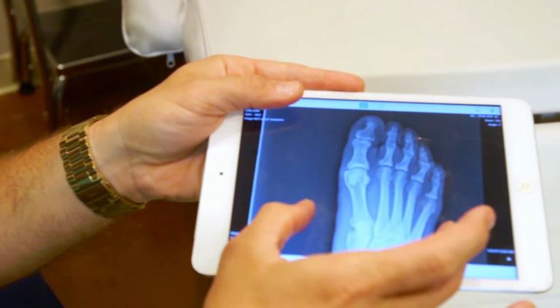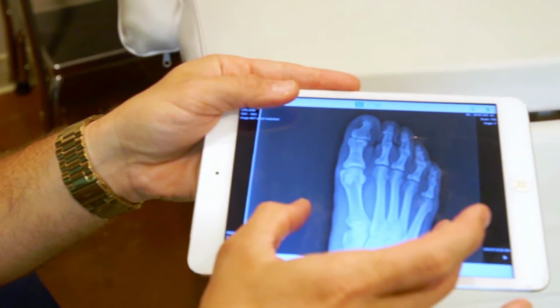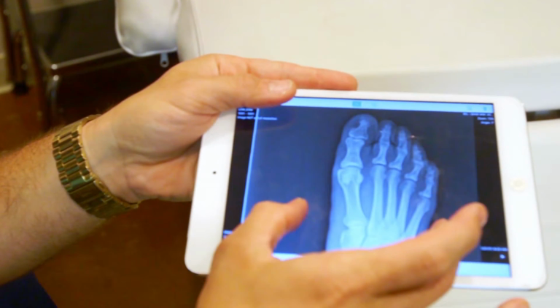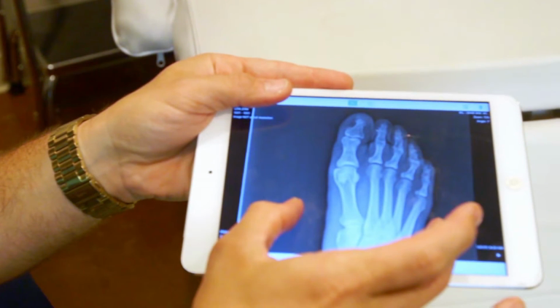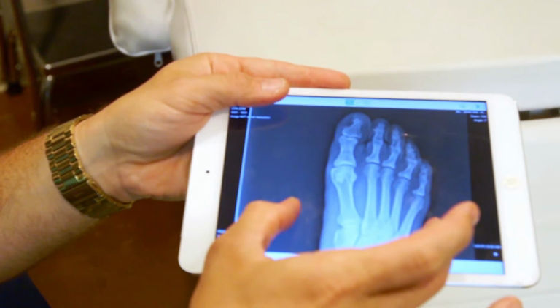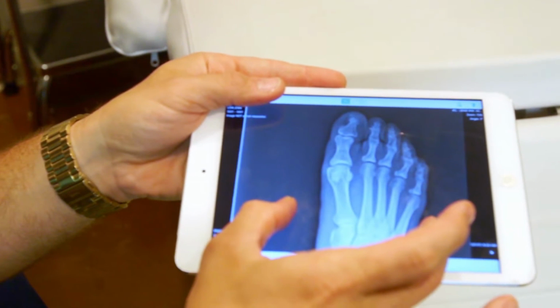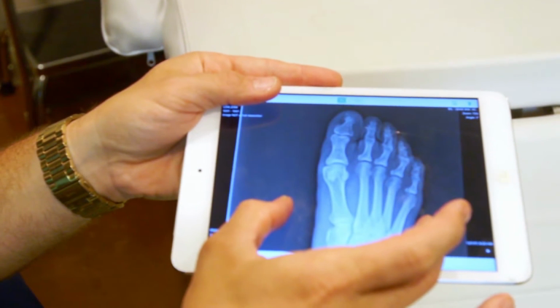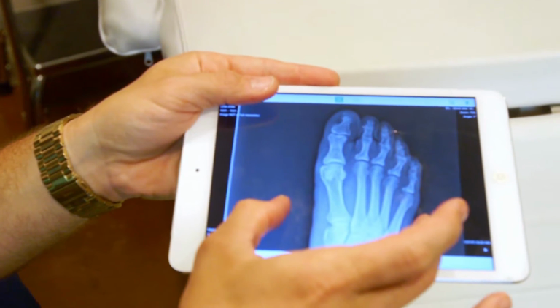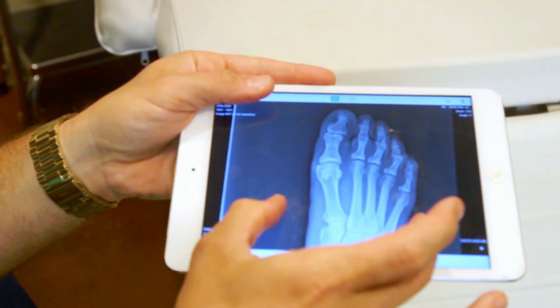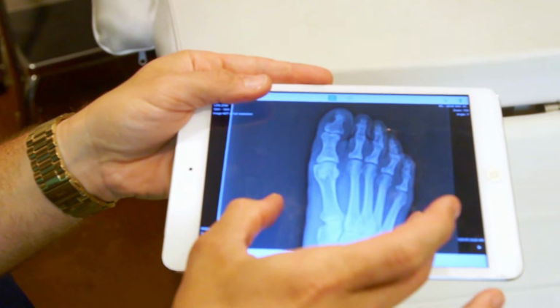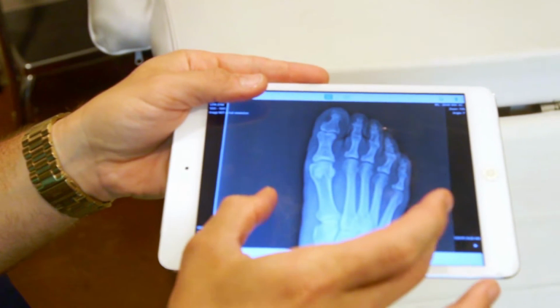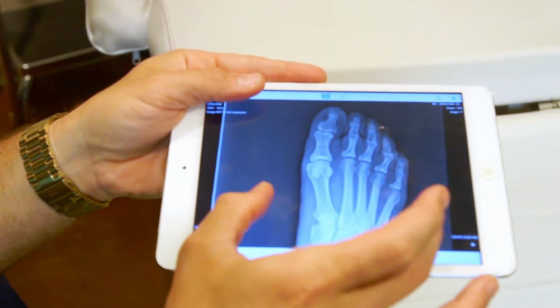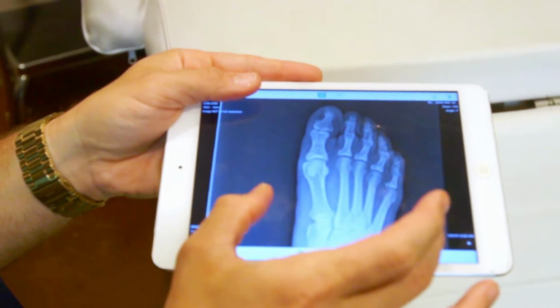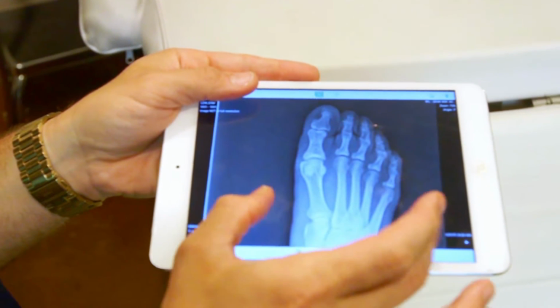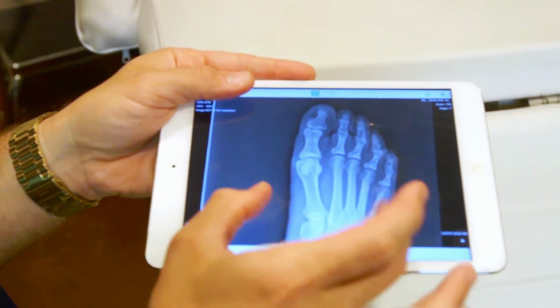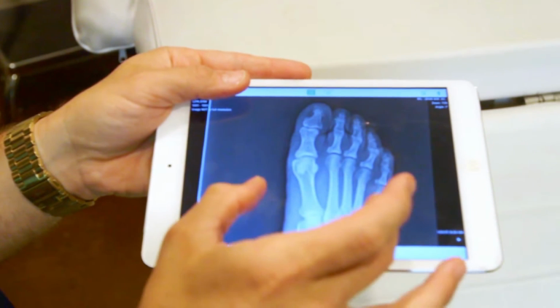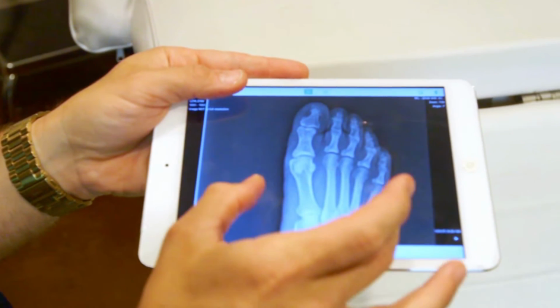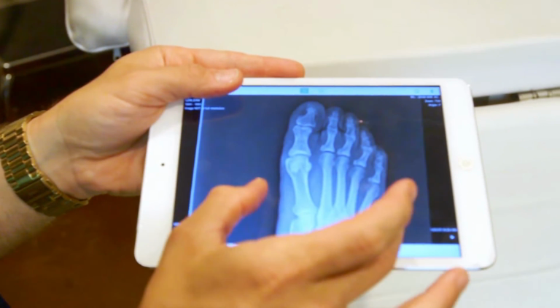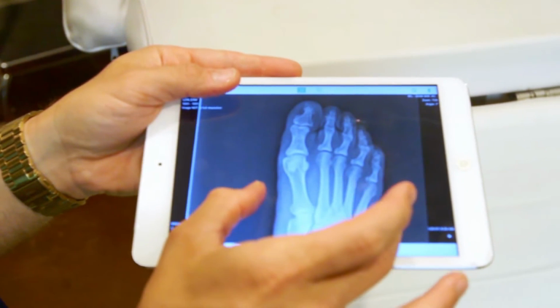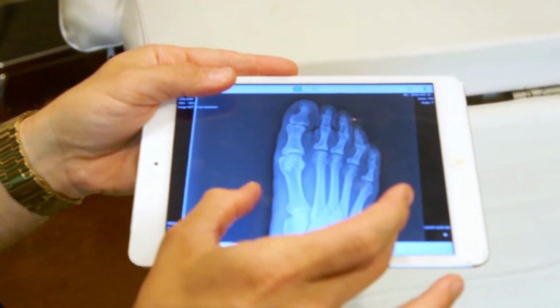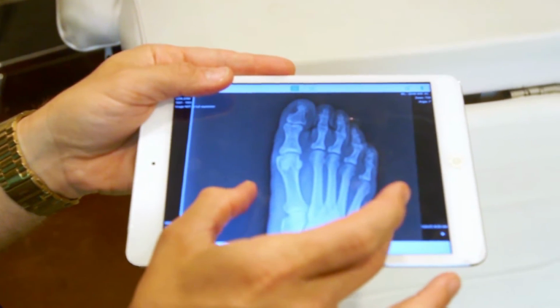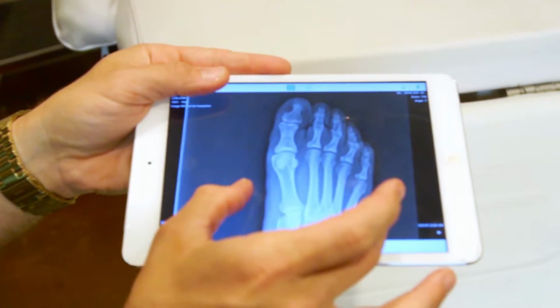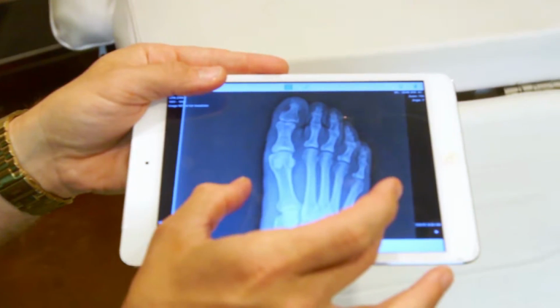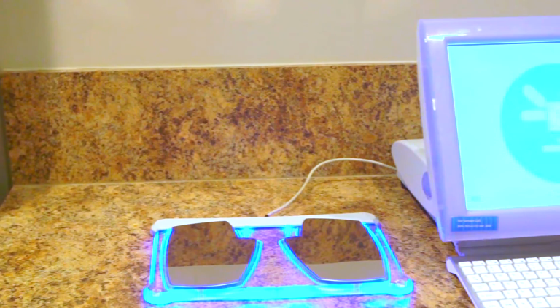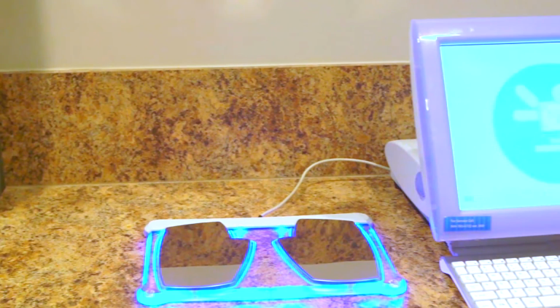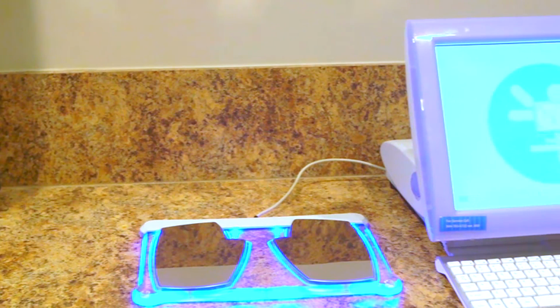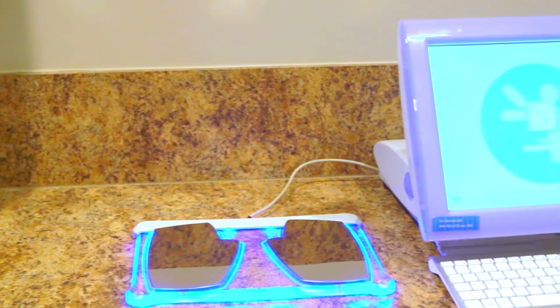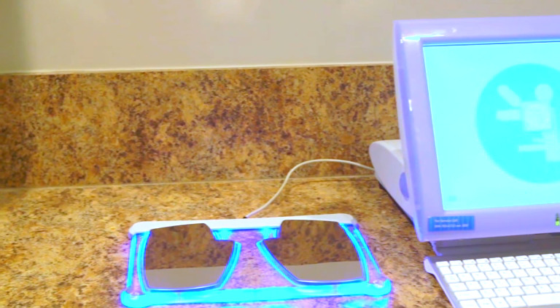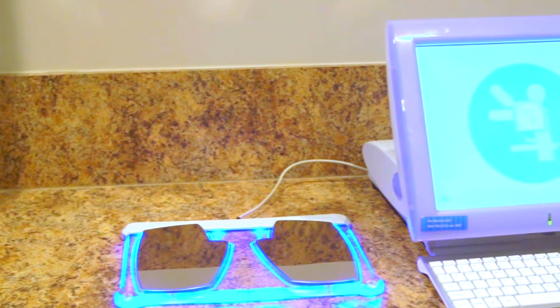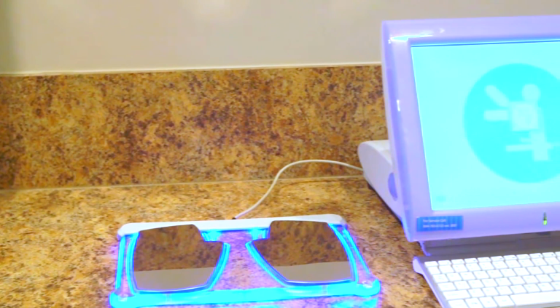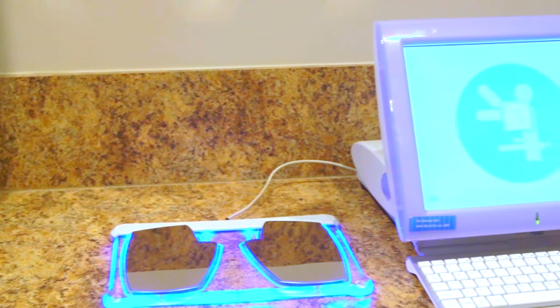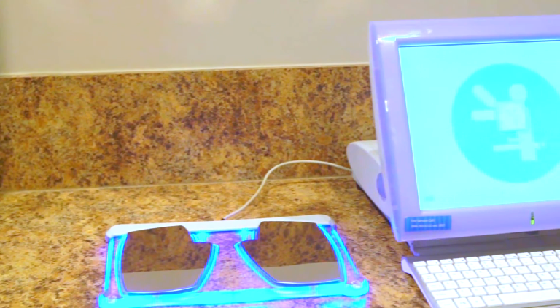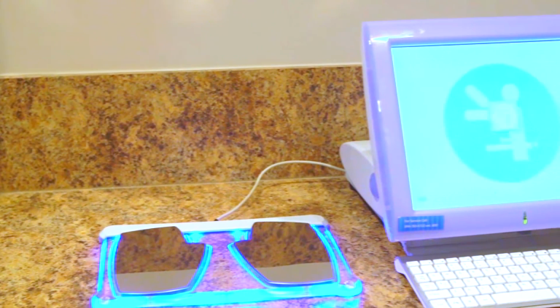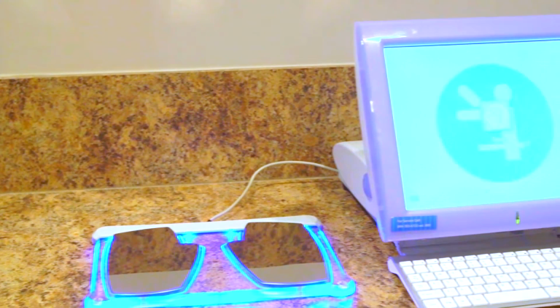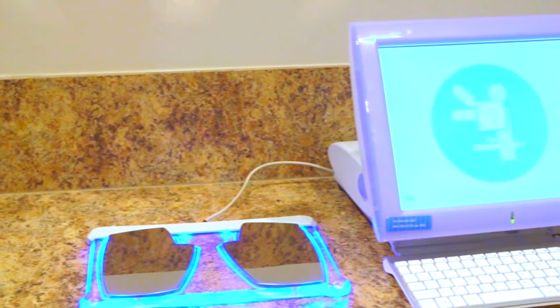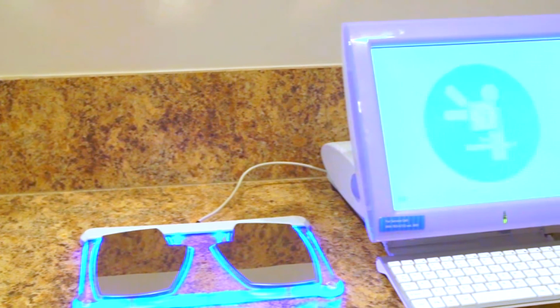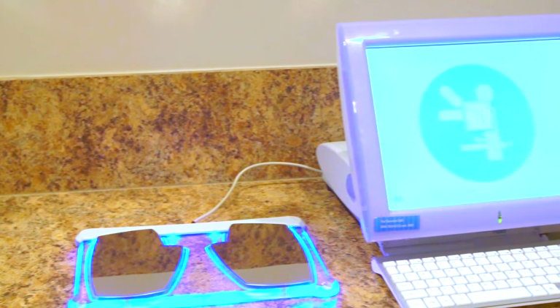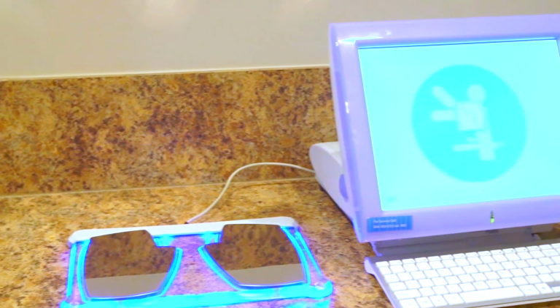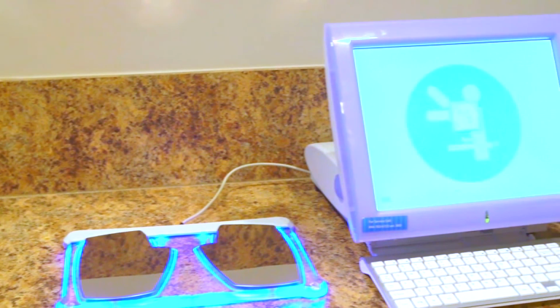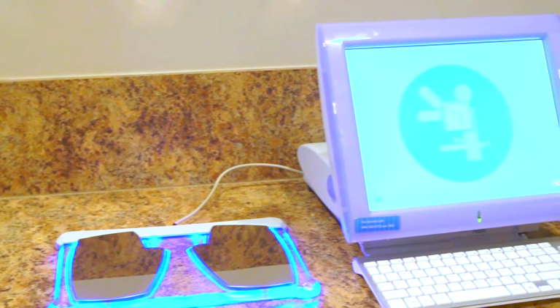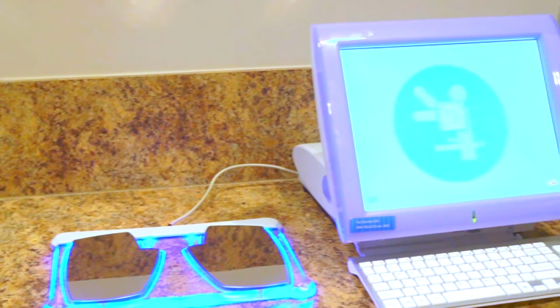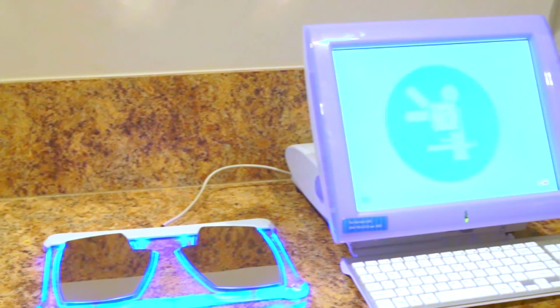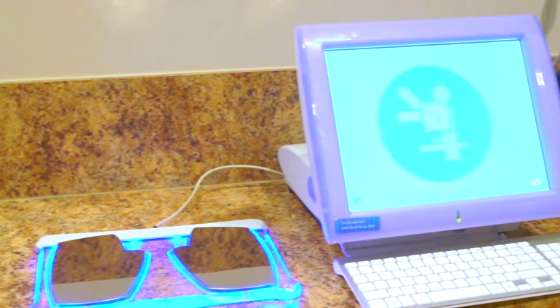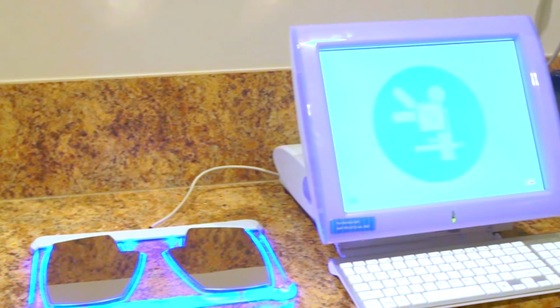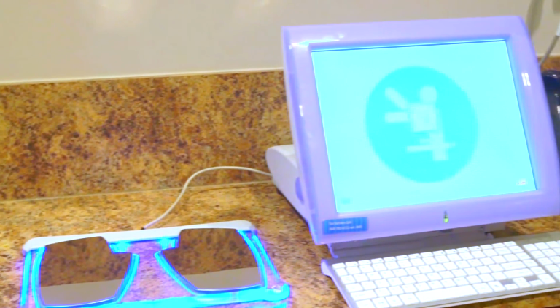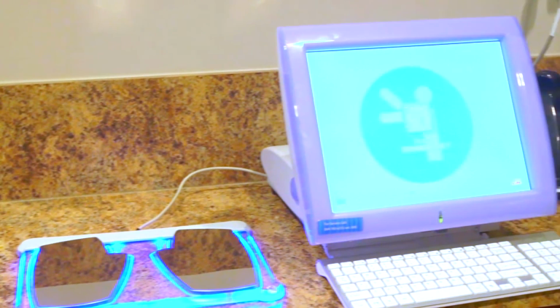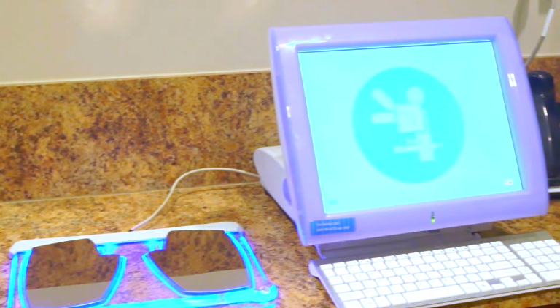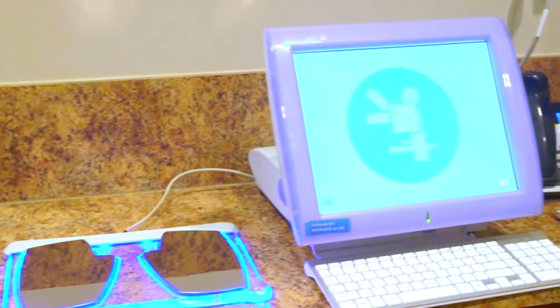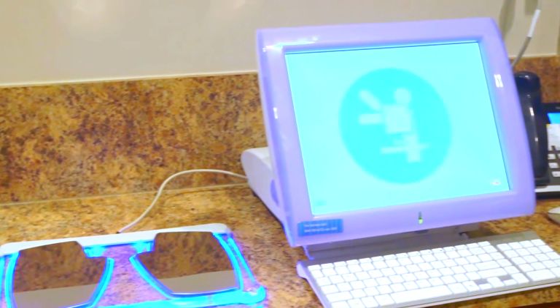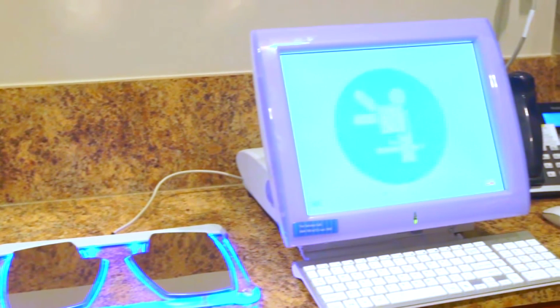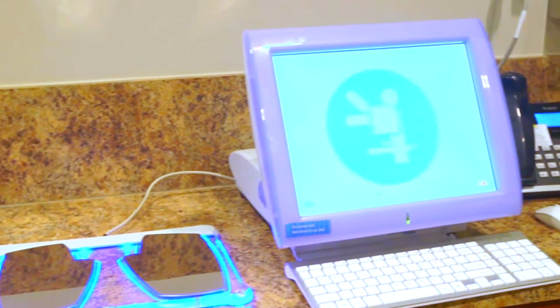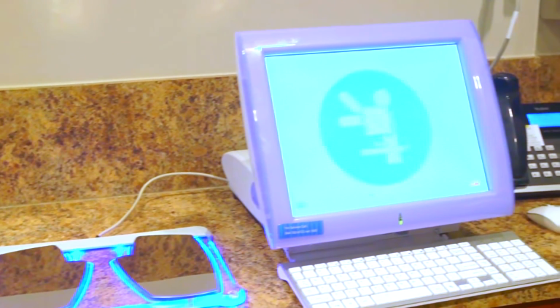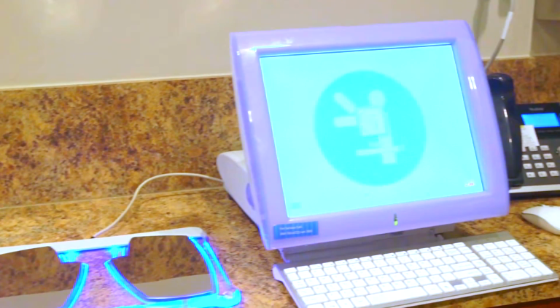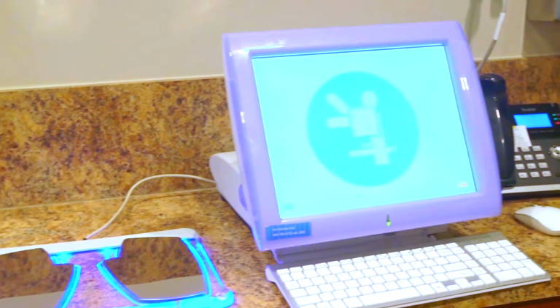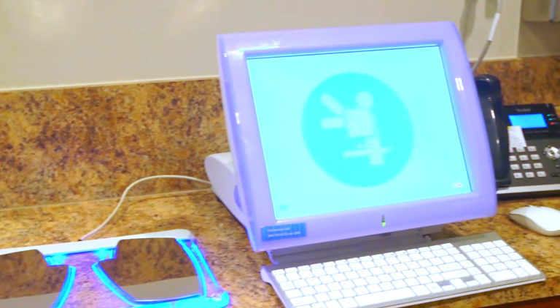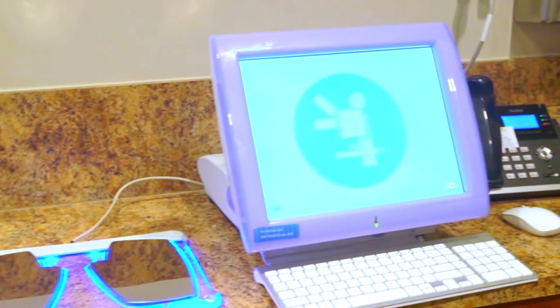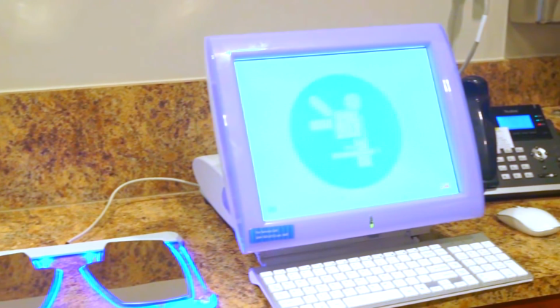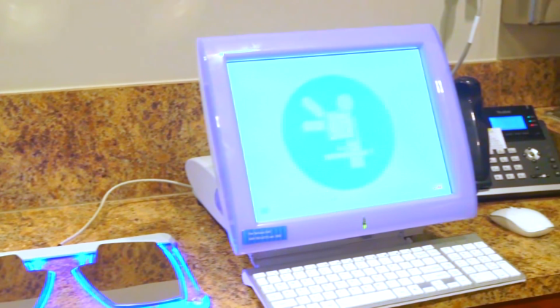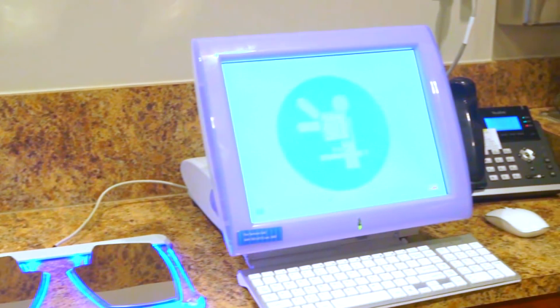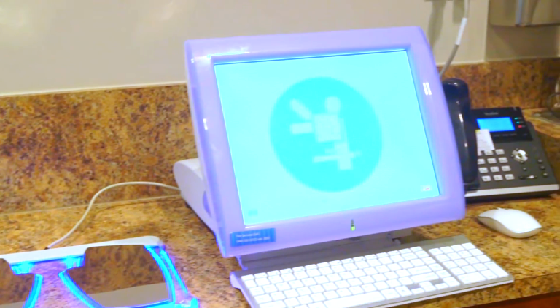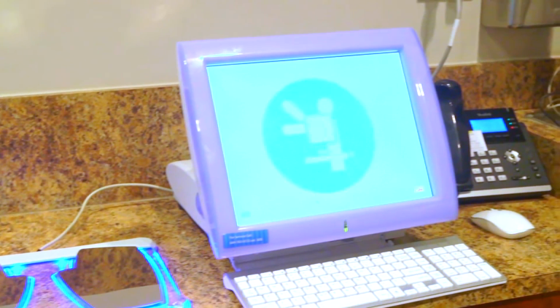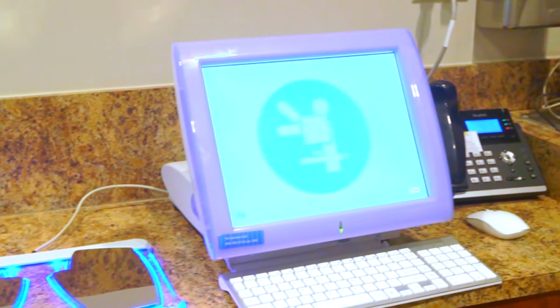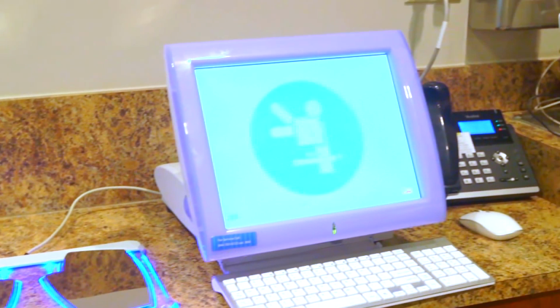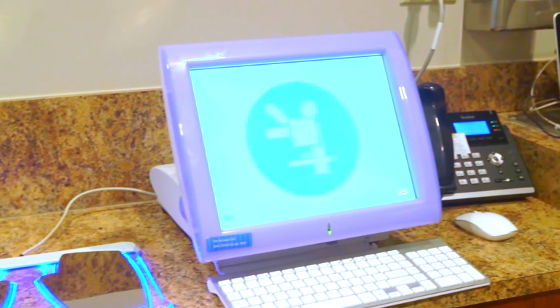Patients with nerve pain can receive a quick and painless nerve test that measures how good or how bad their nerves can conduct electricity.